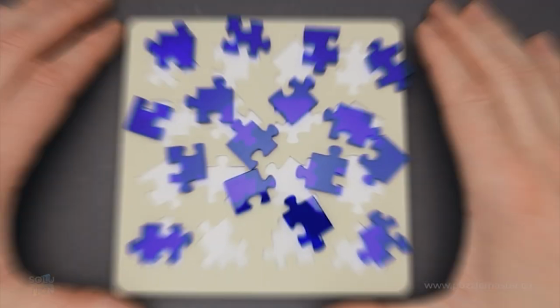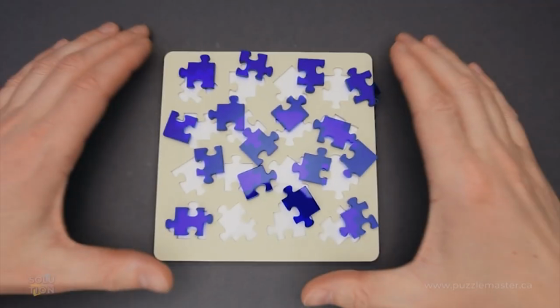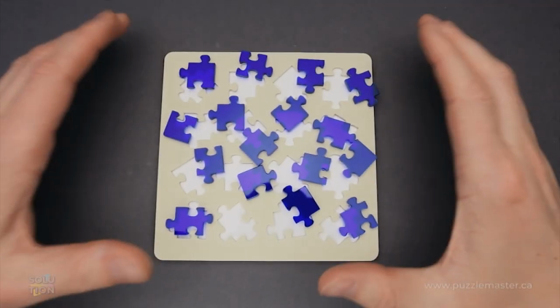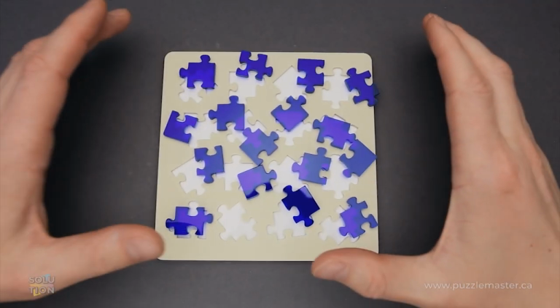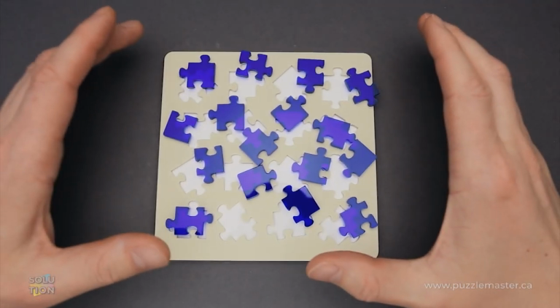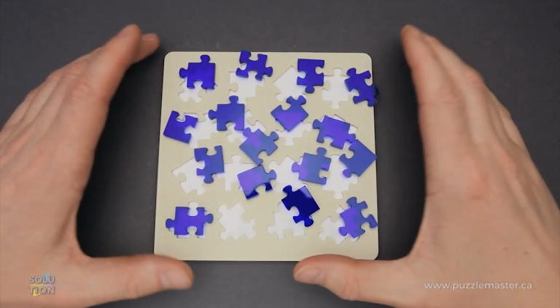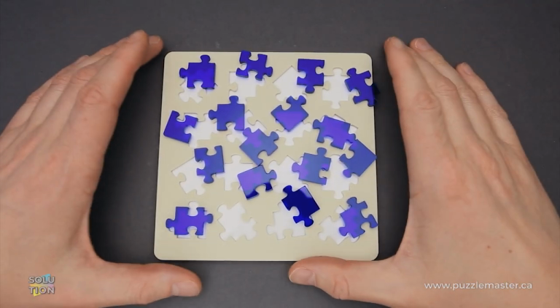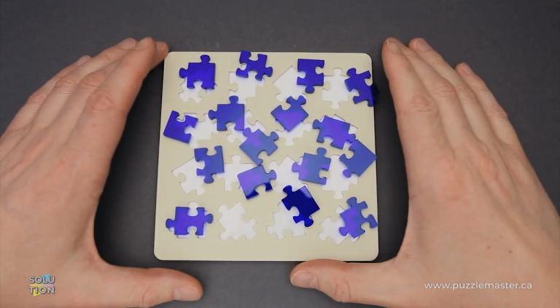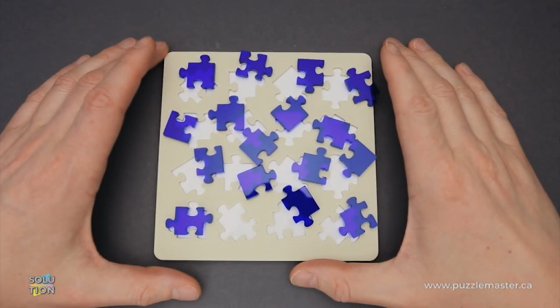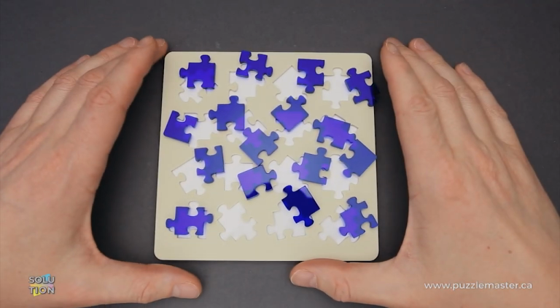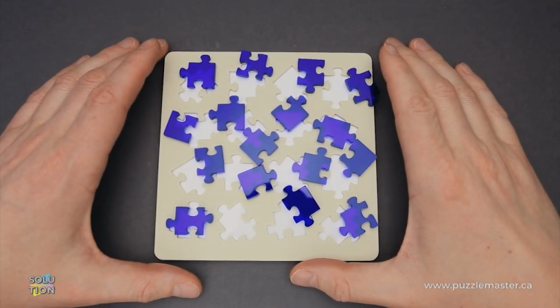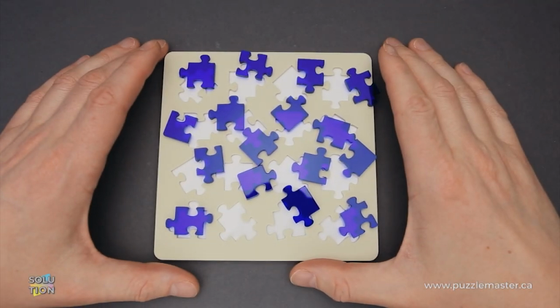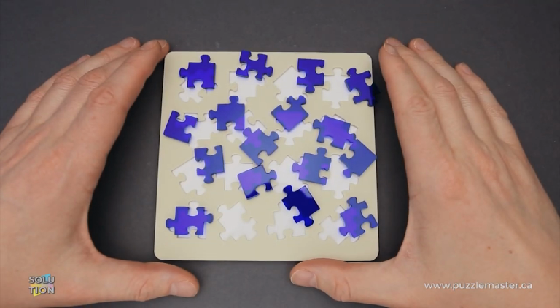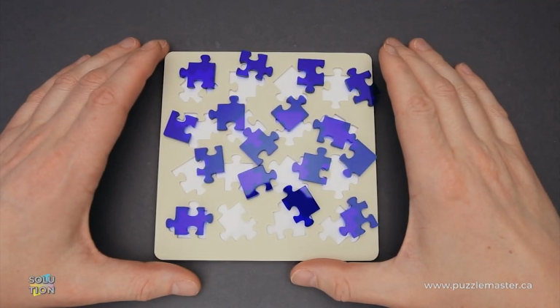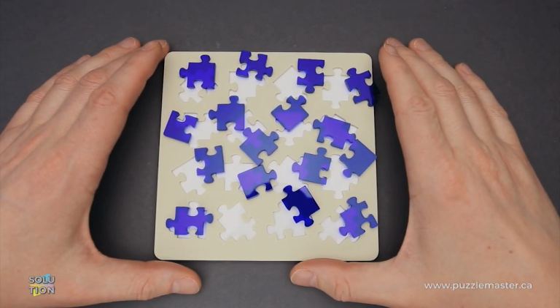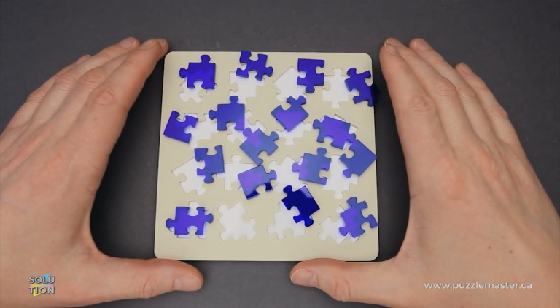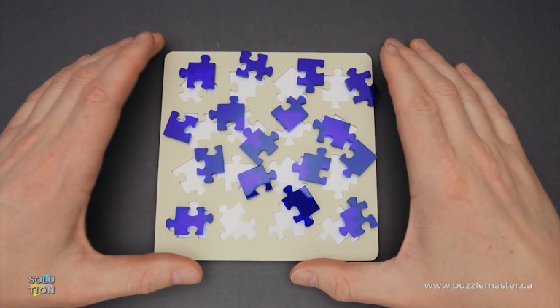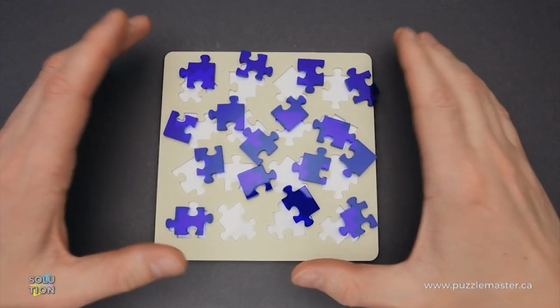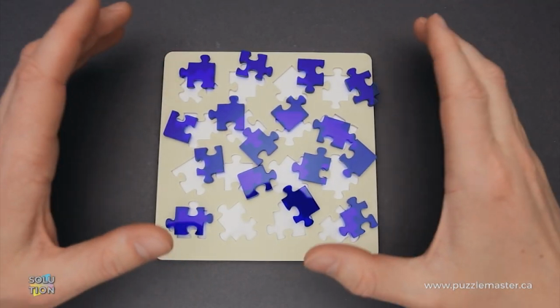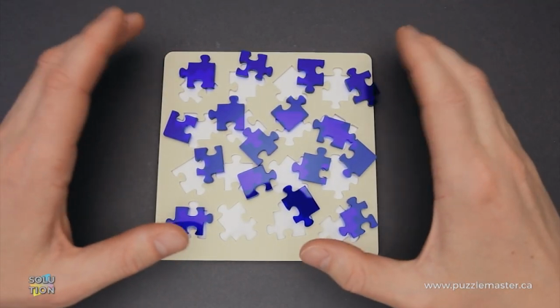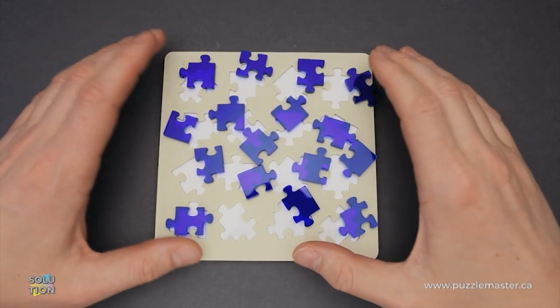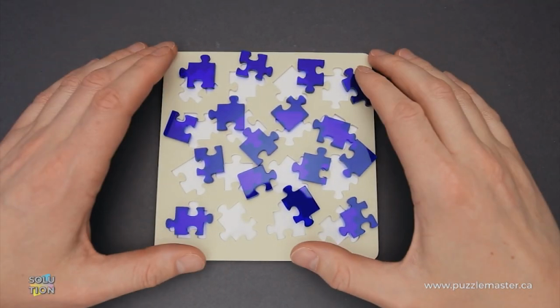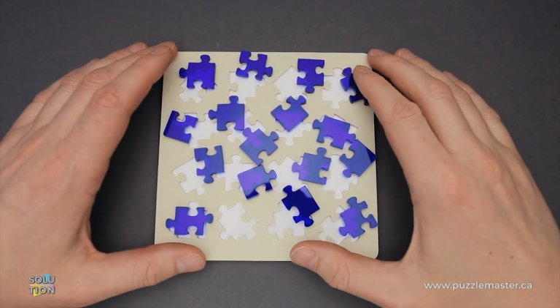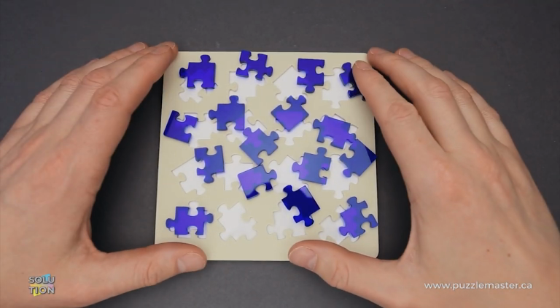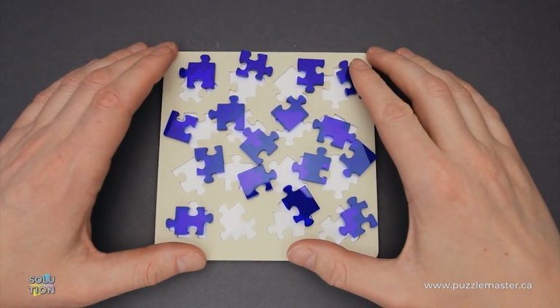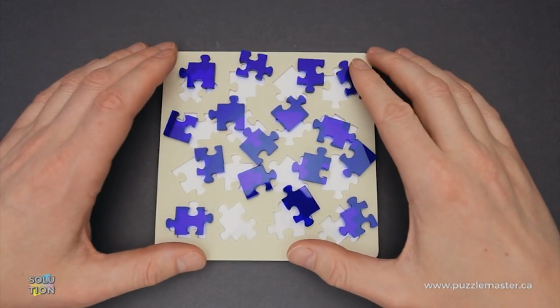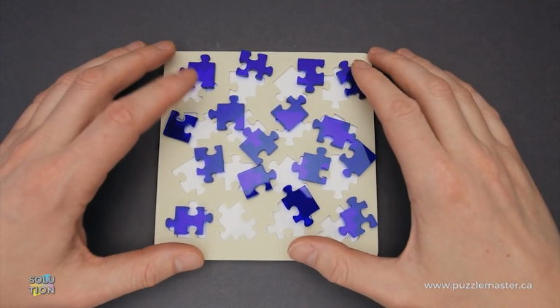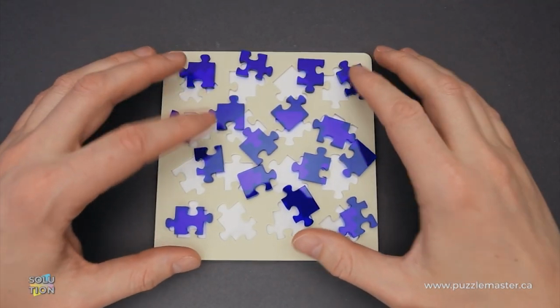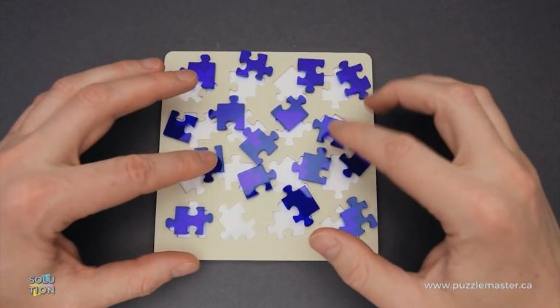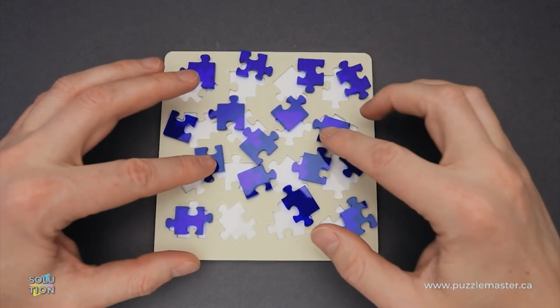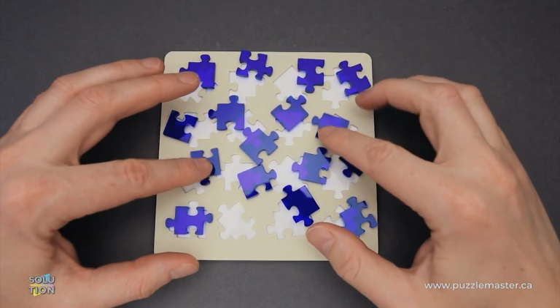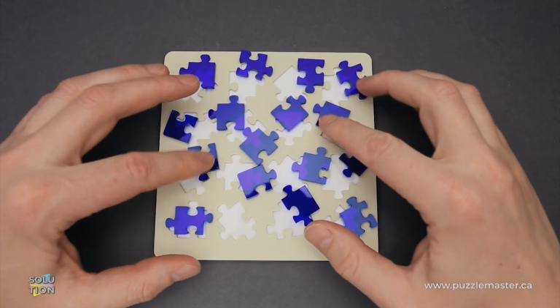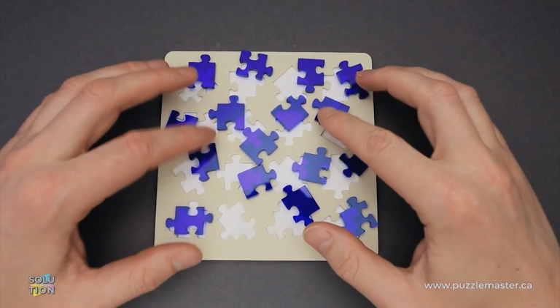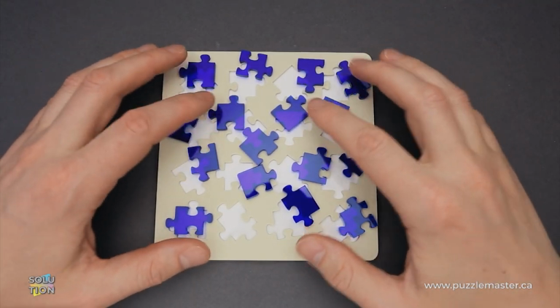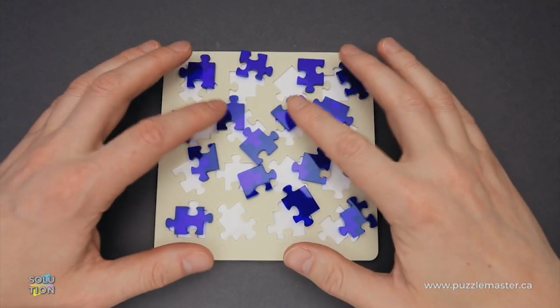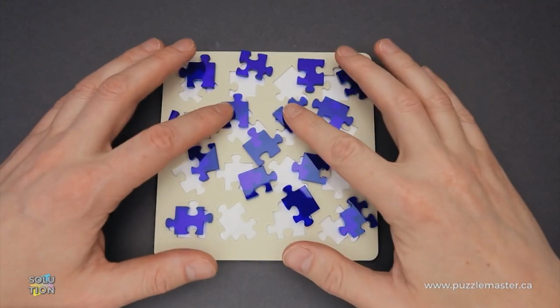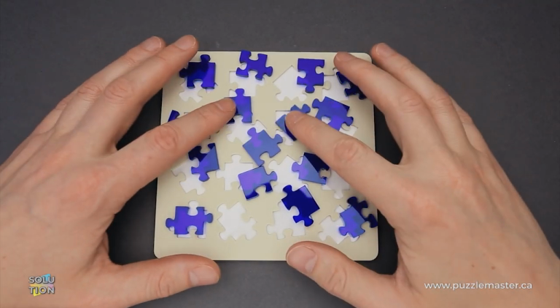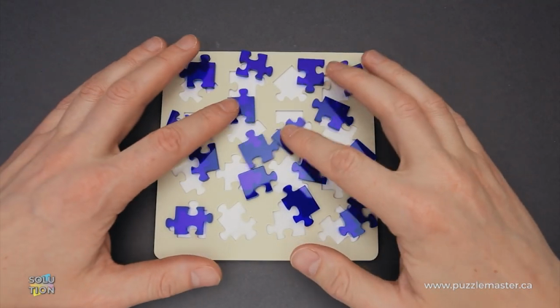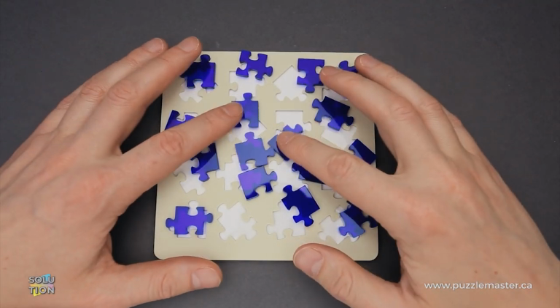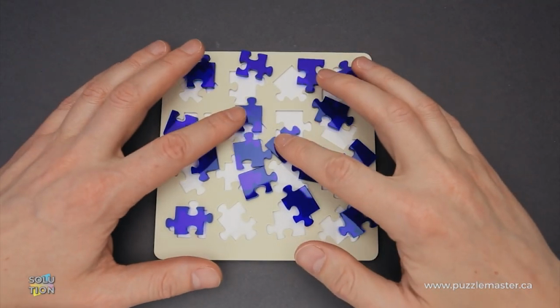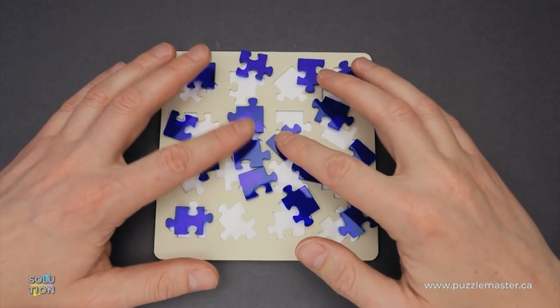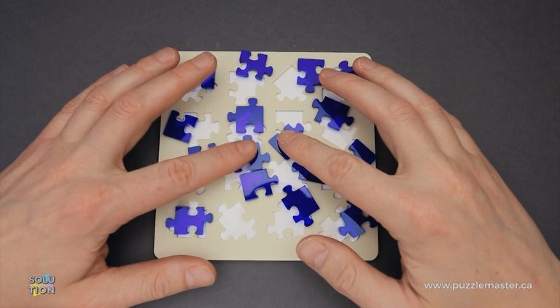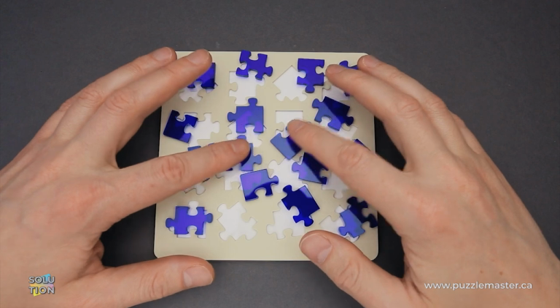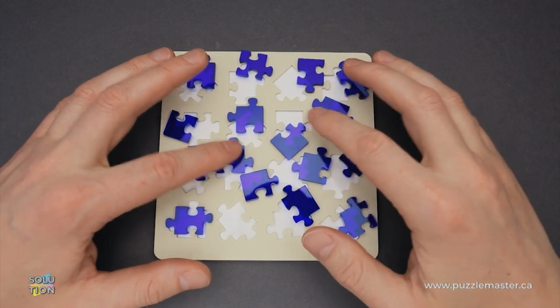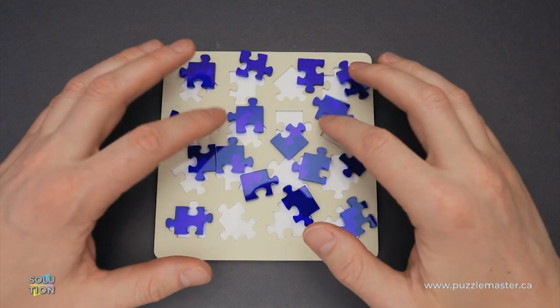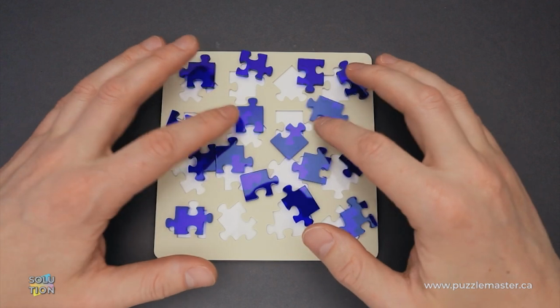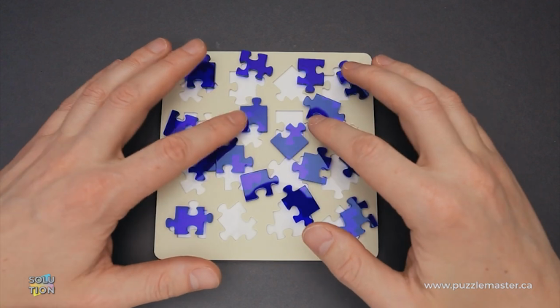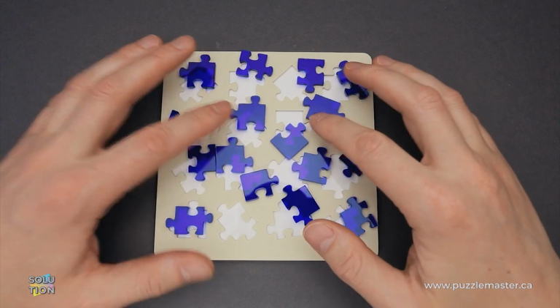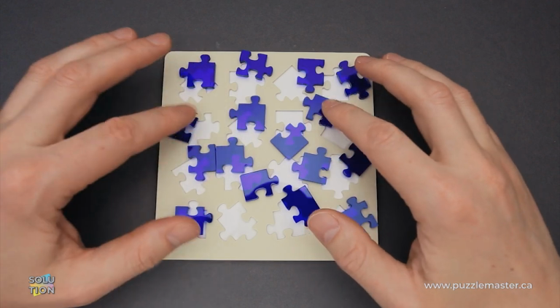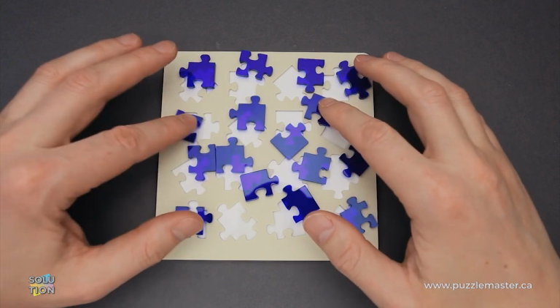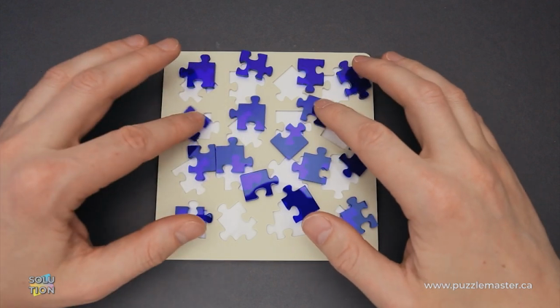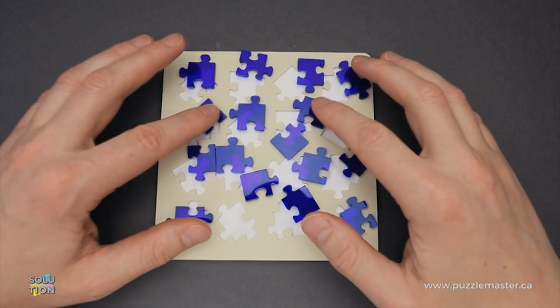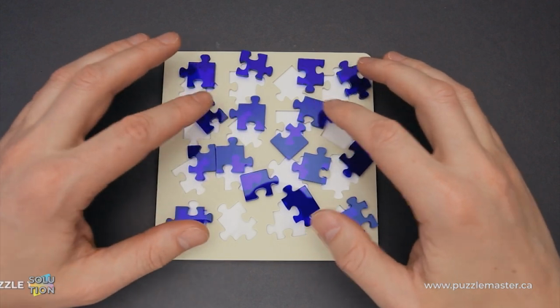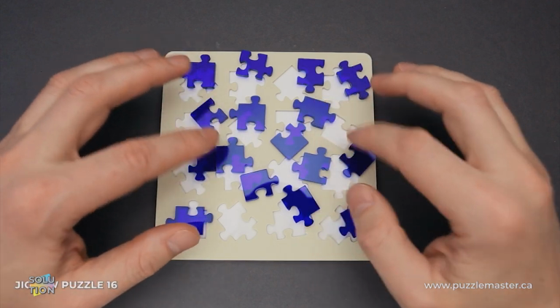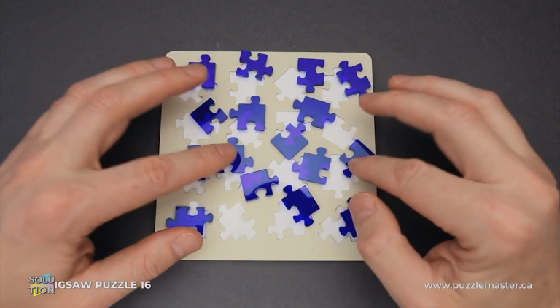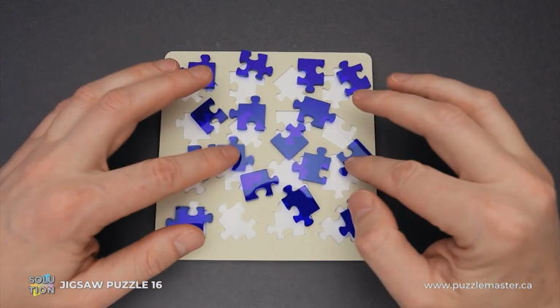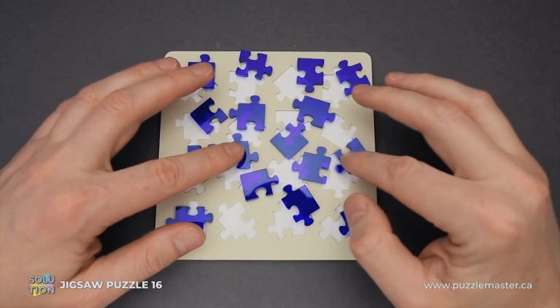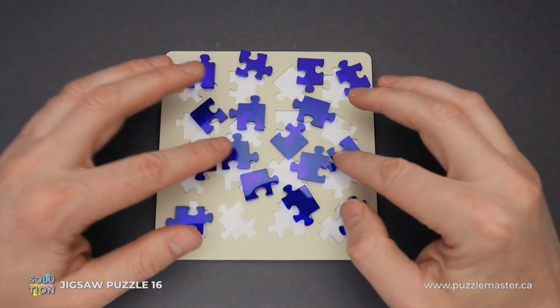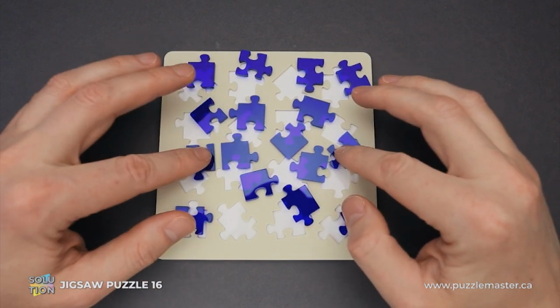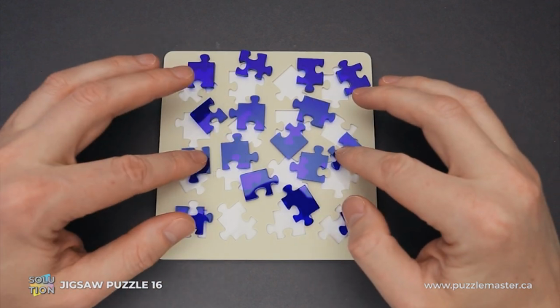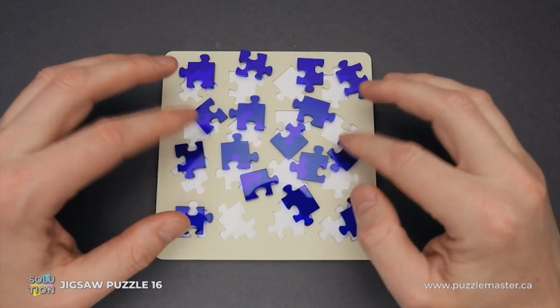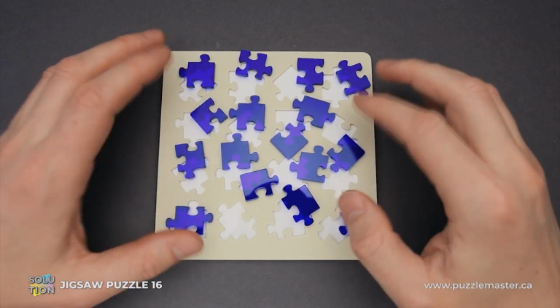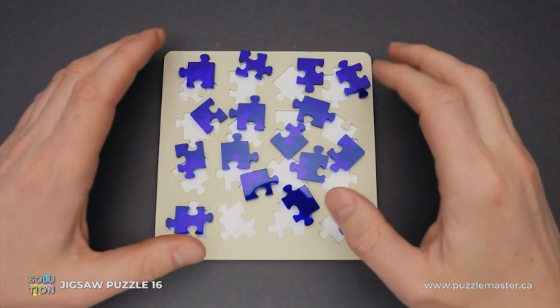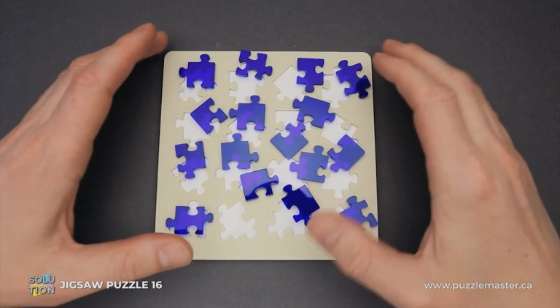Hello and welcome to Puzzle Master. This is the Puzzle Guy, and in this video I will show you how to solve Jigsaw Puzzle 16.